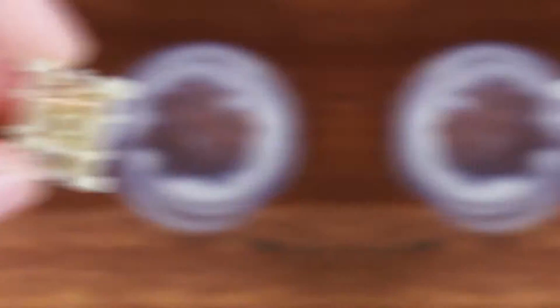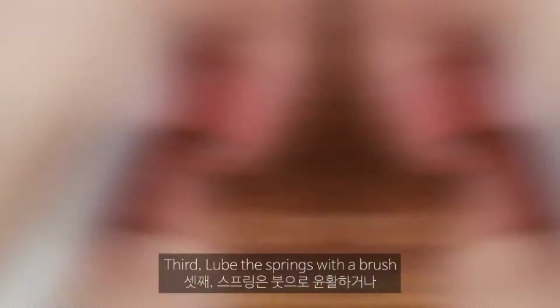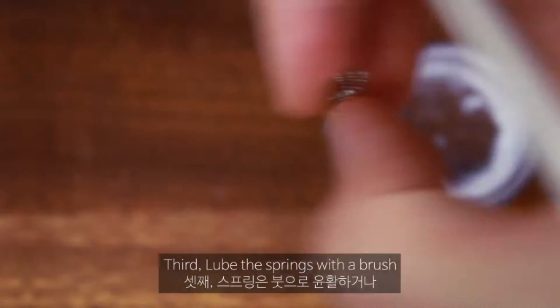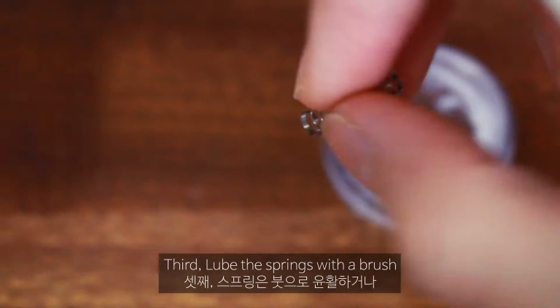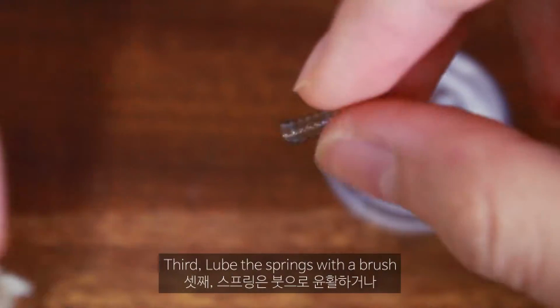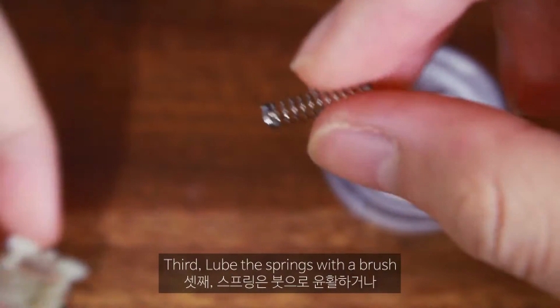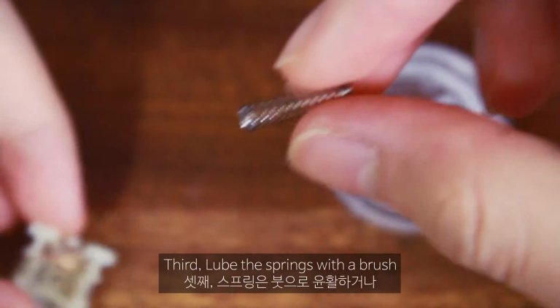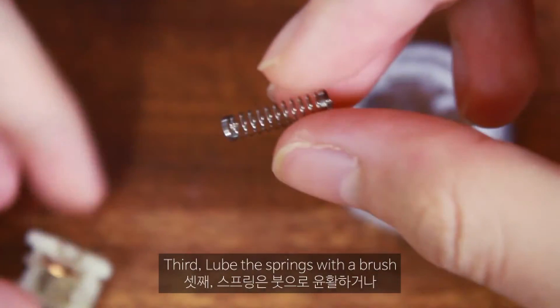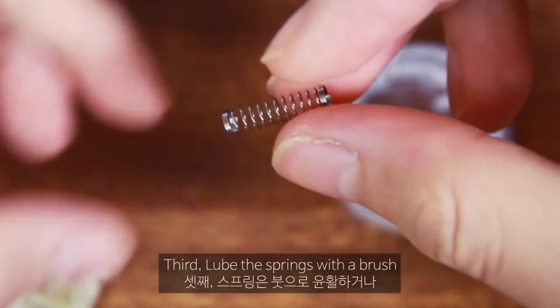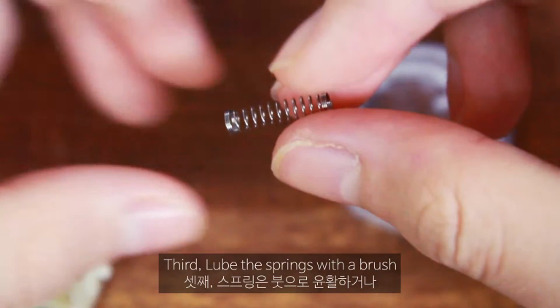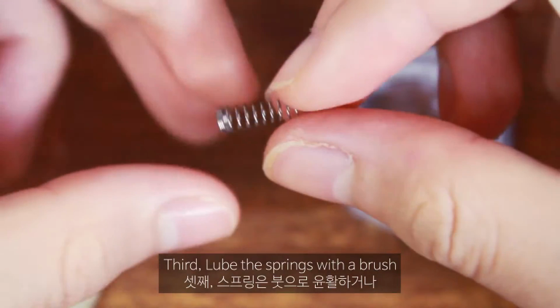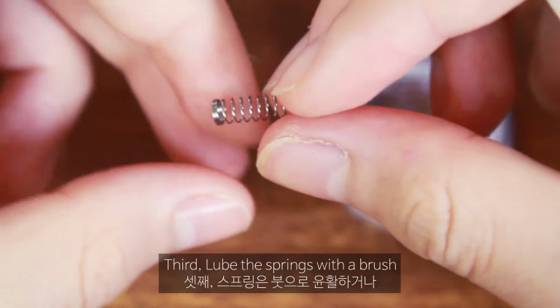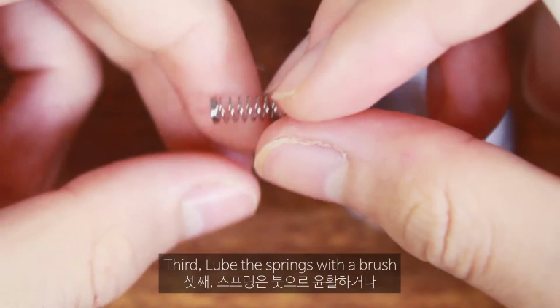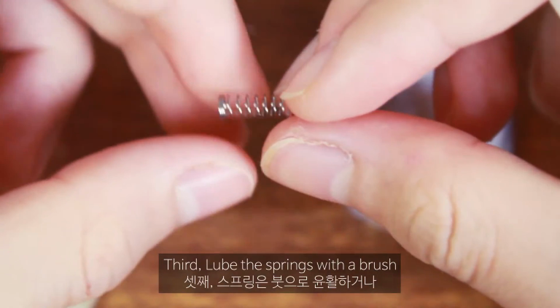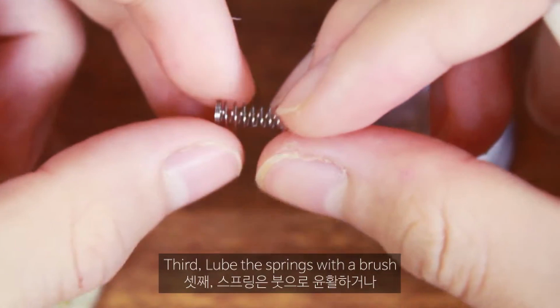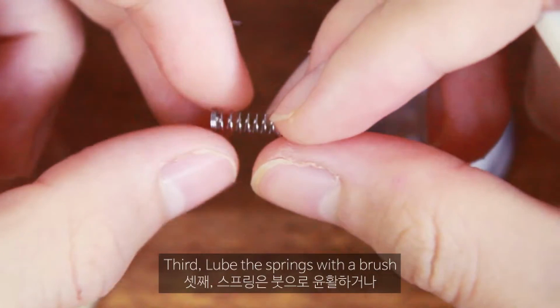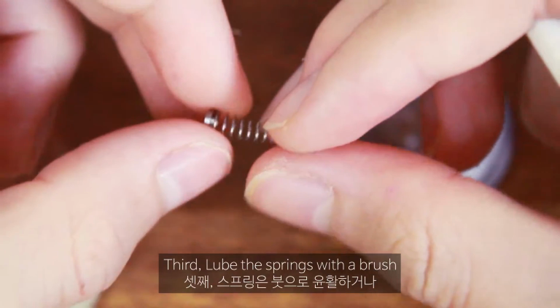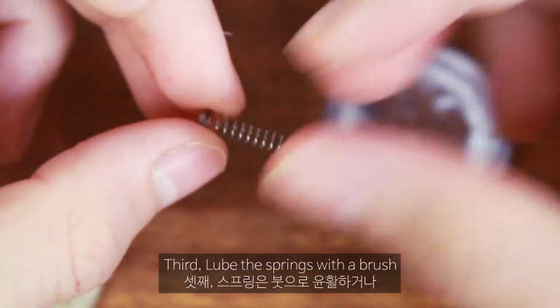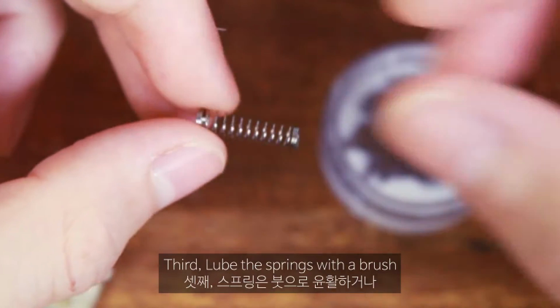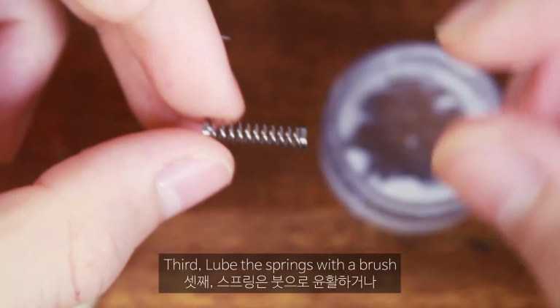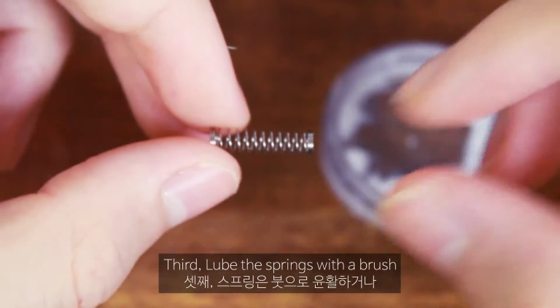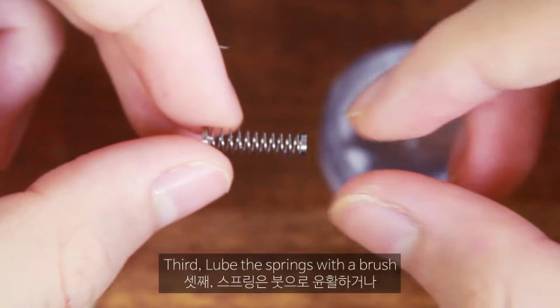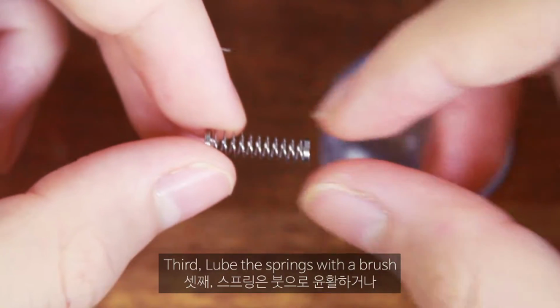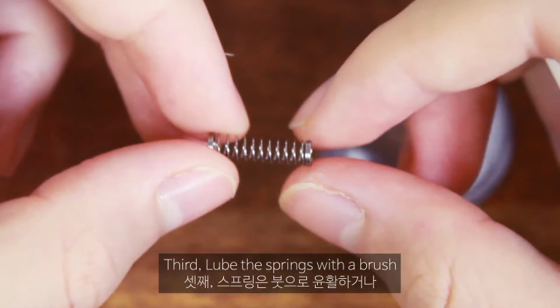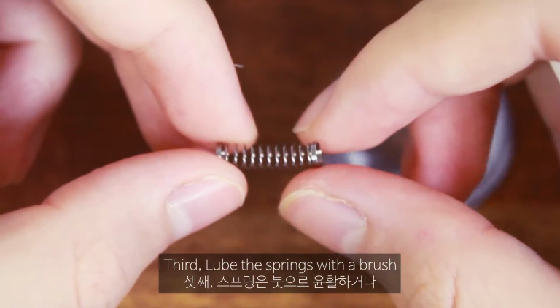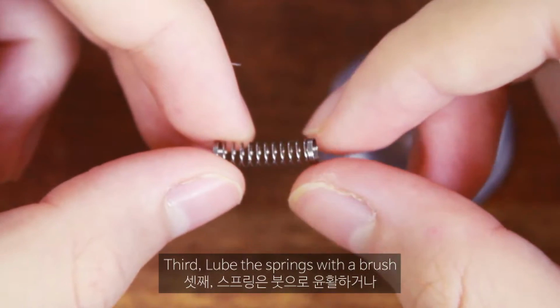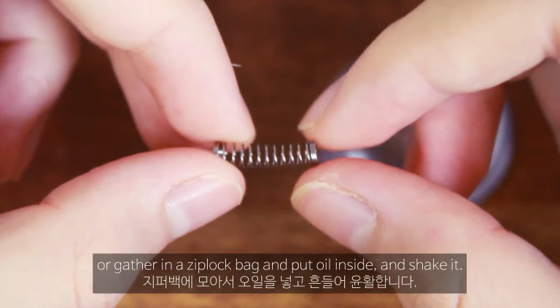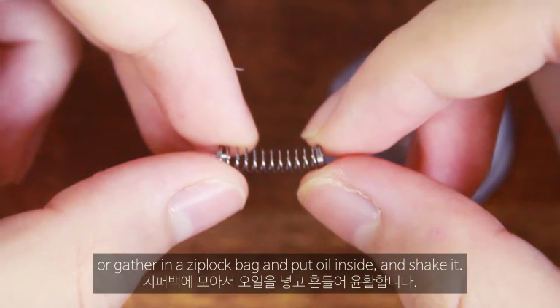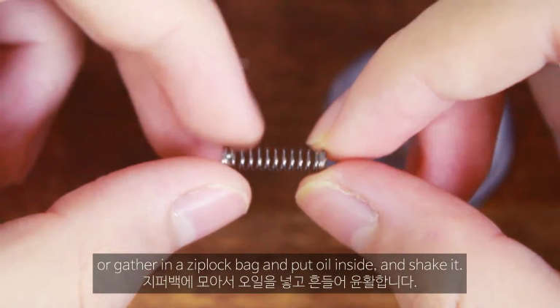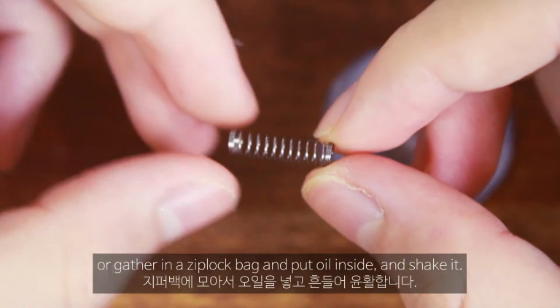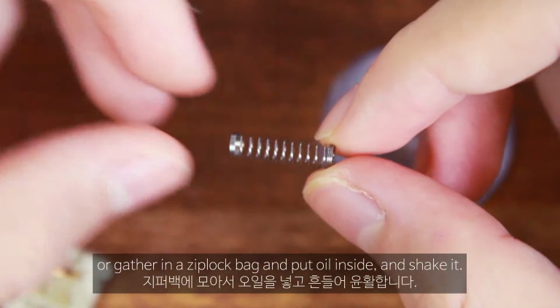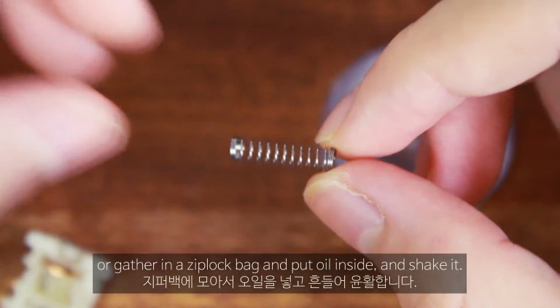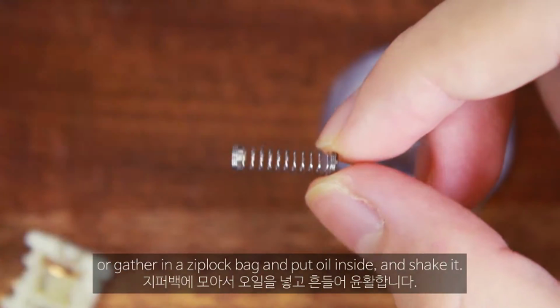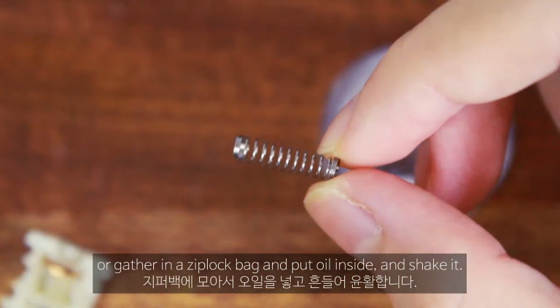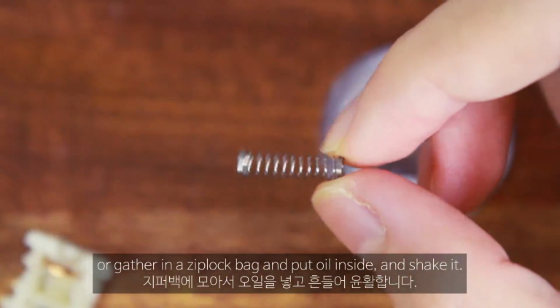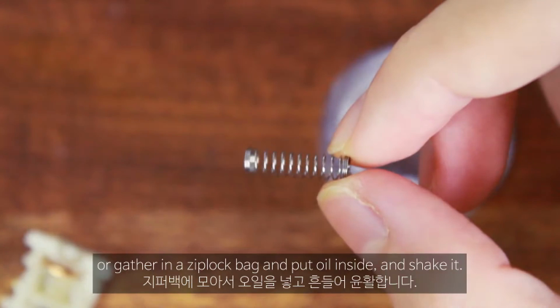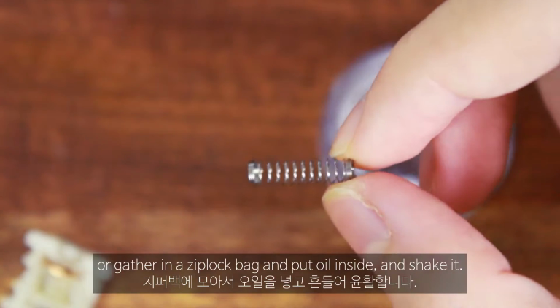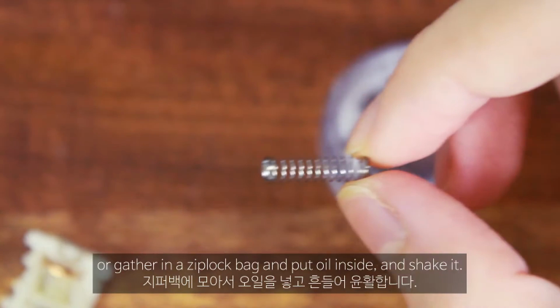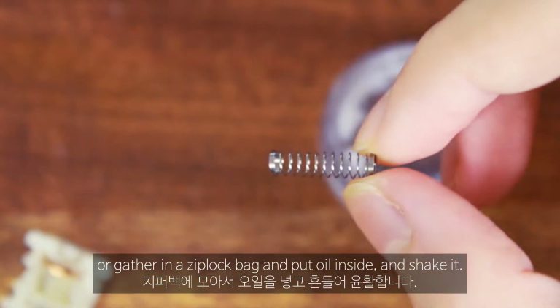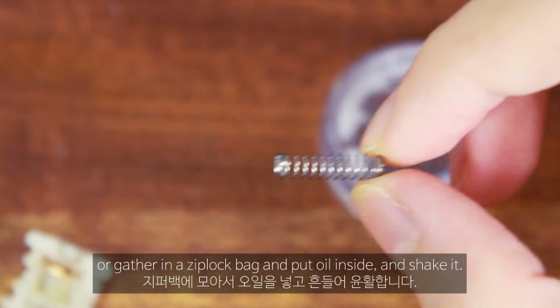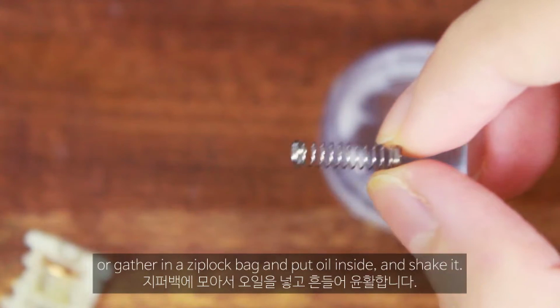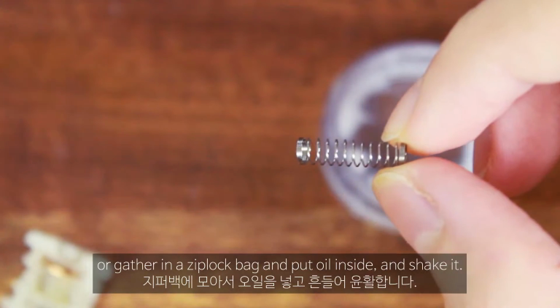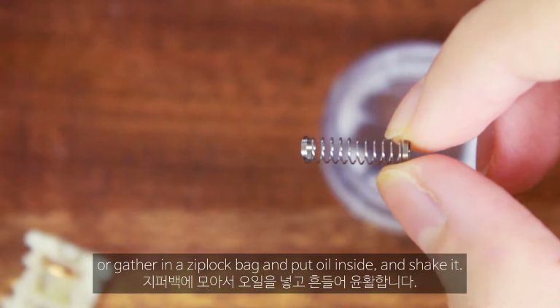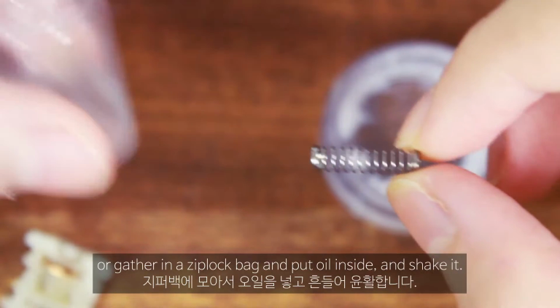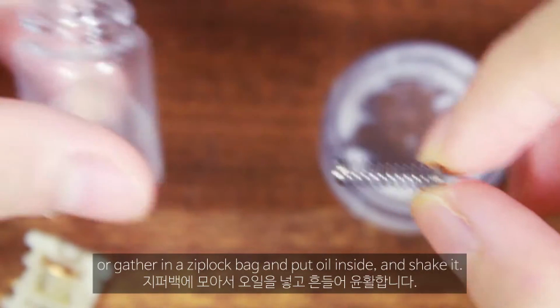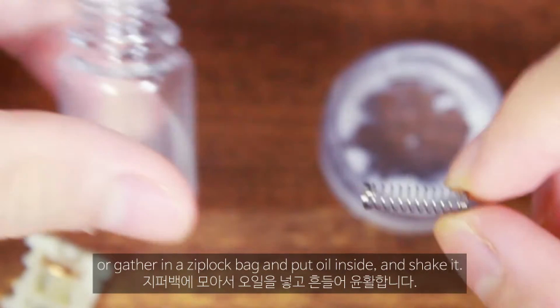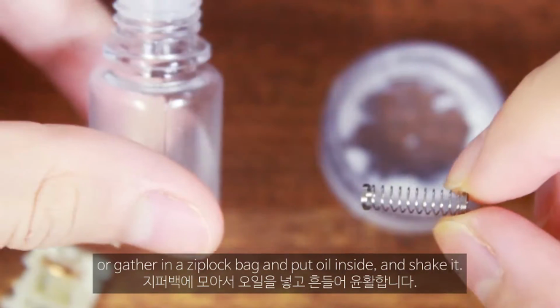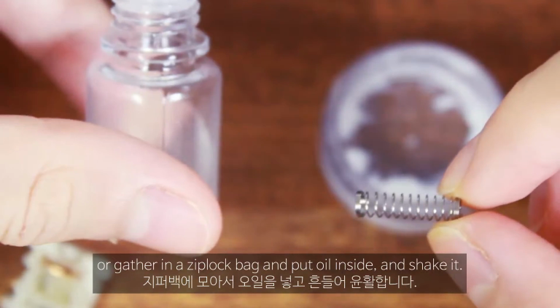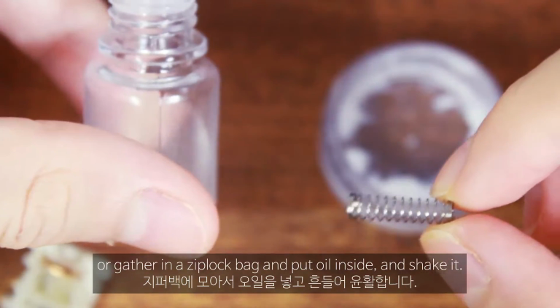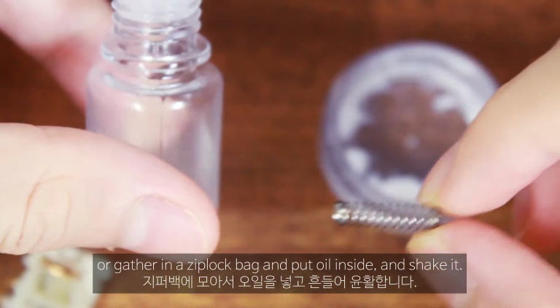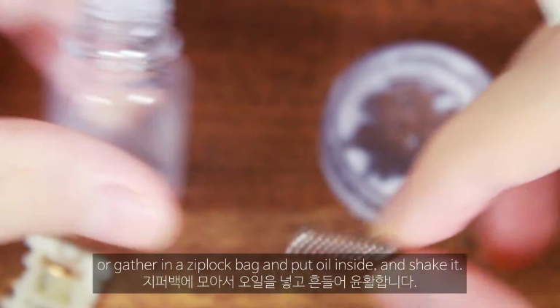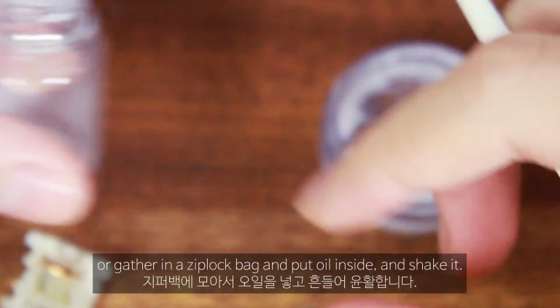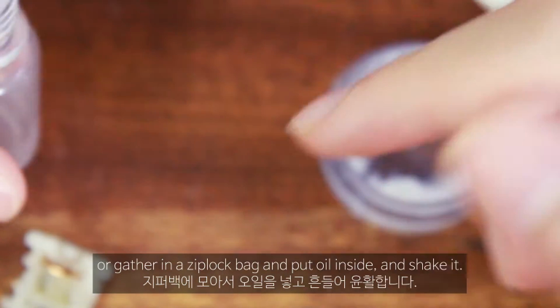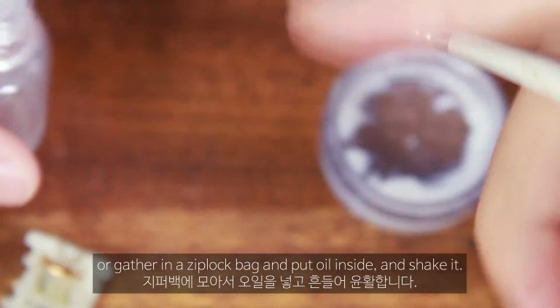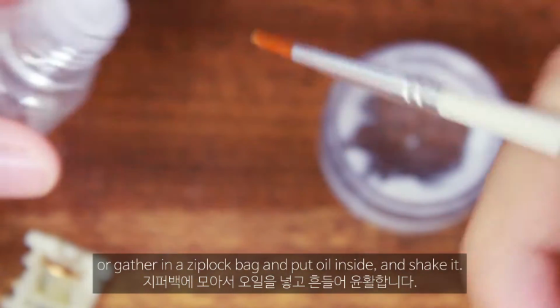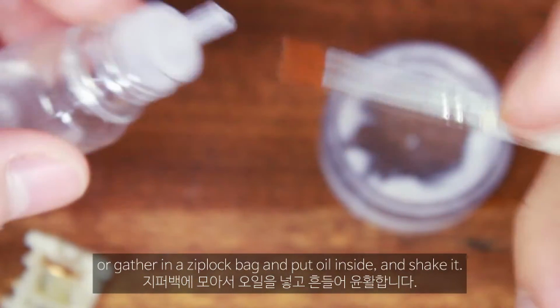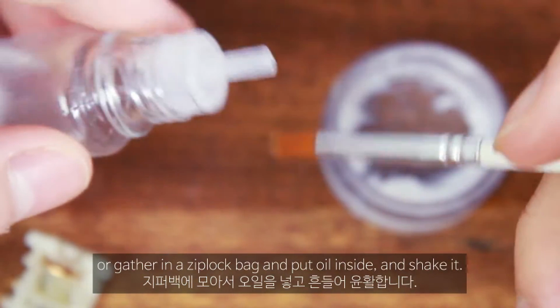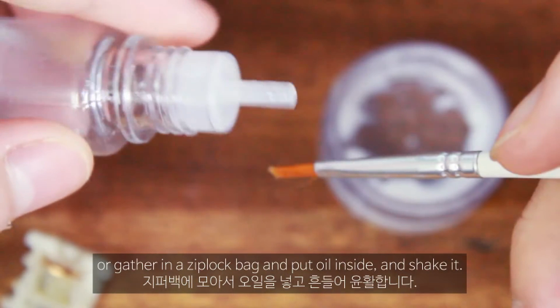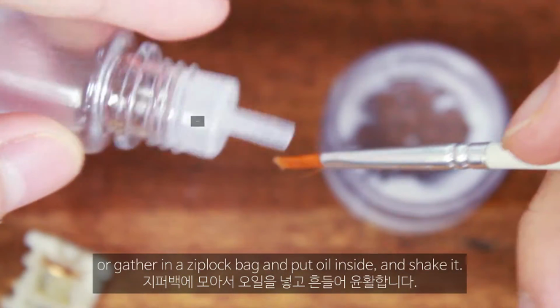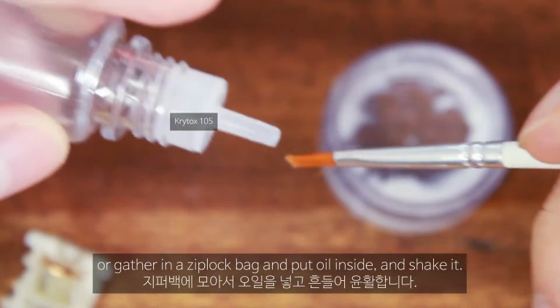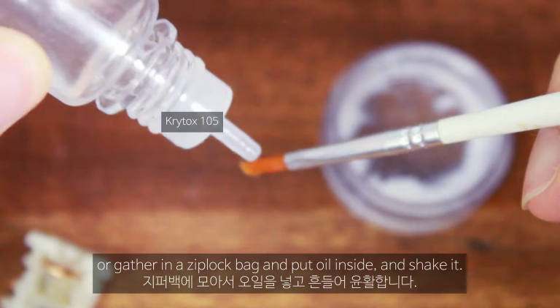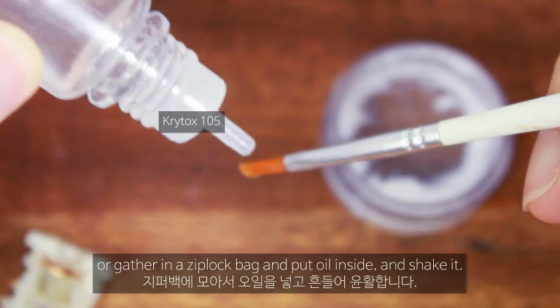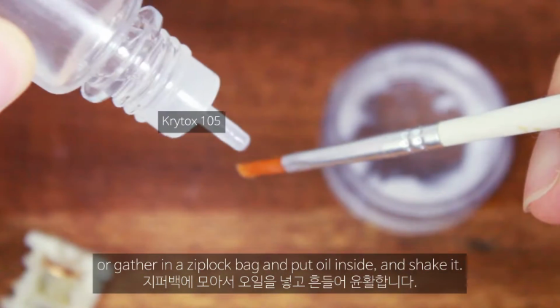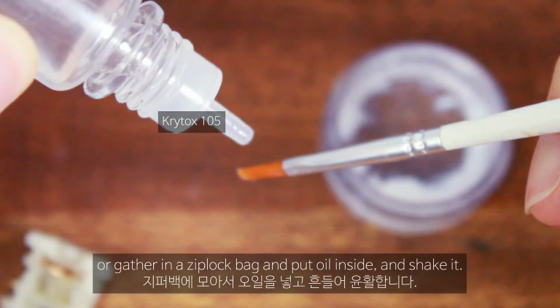Third, lube the springs with a brush, or gather them in a Ziploc bag and put oil inside and shake it.